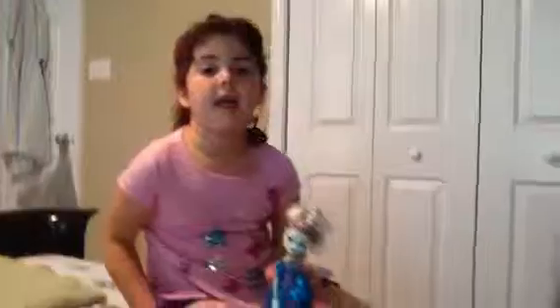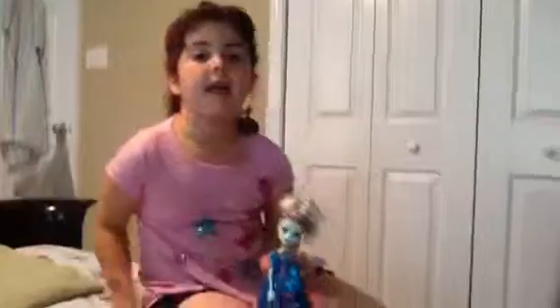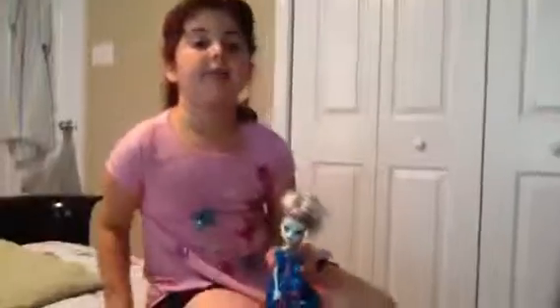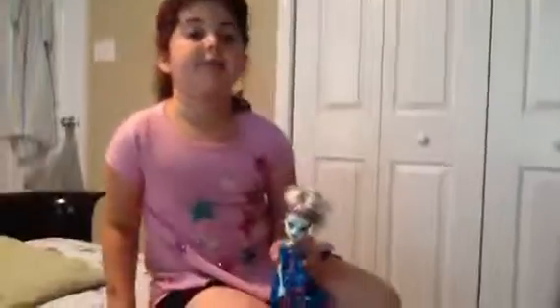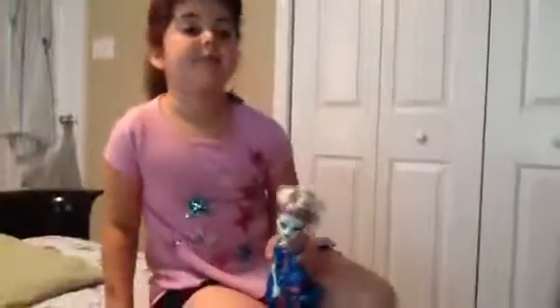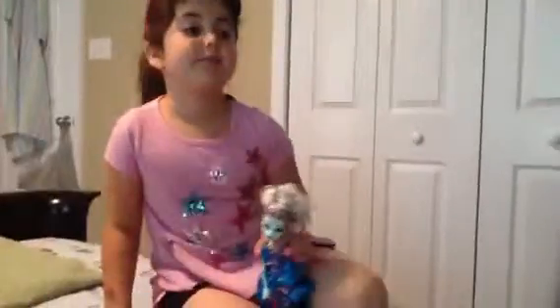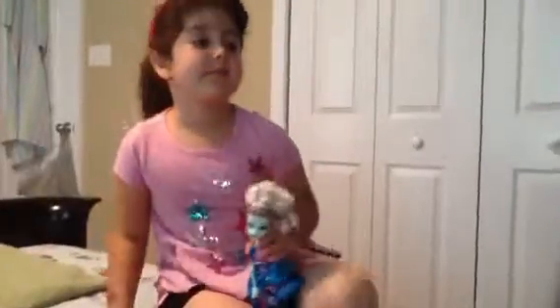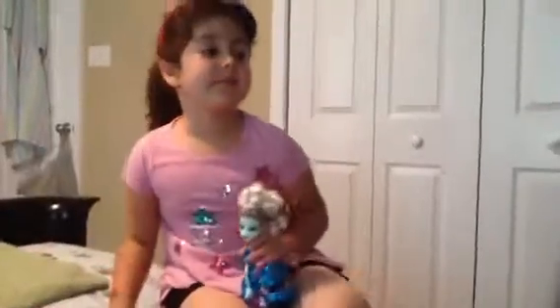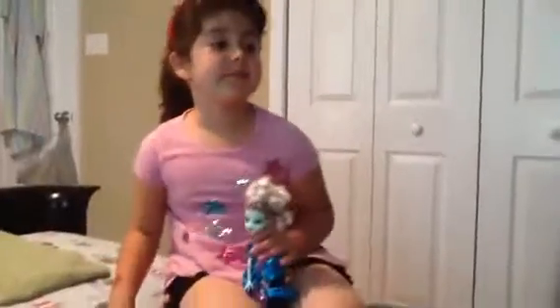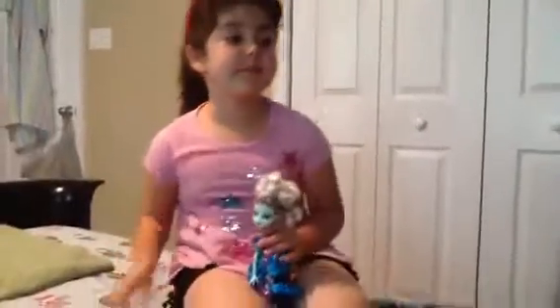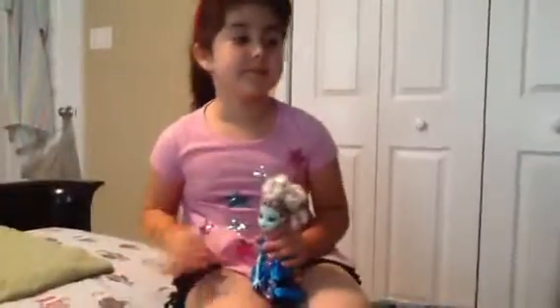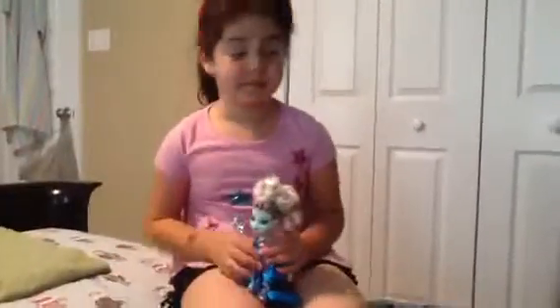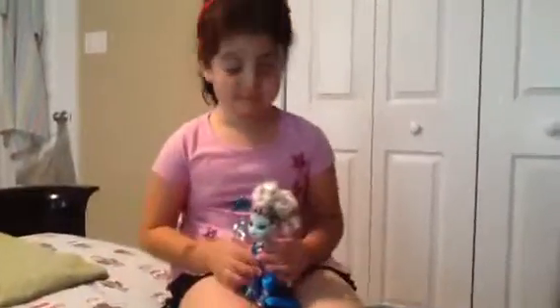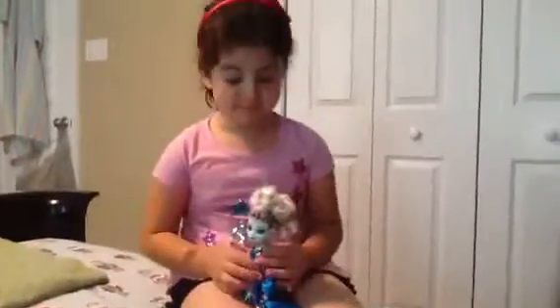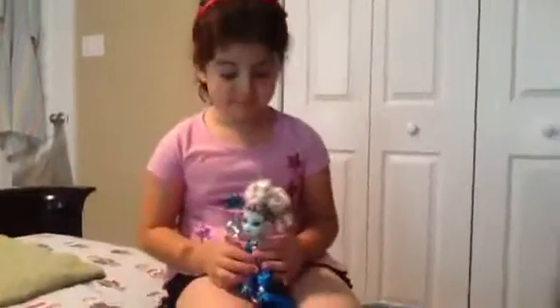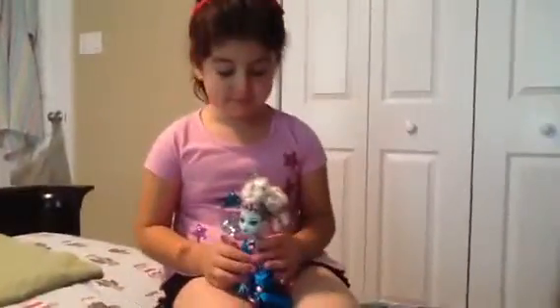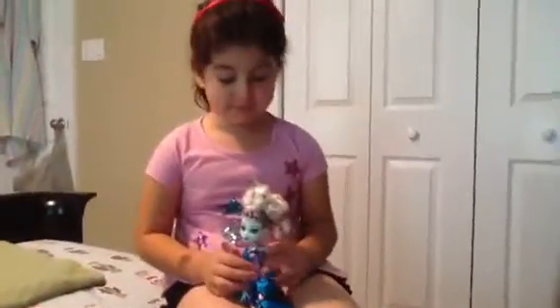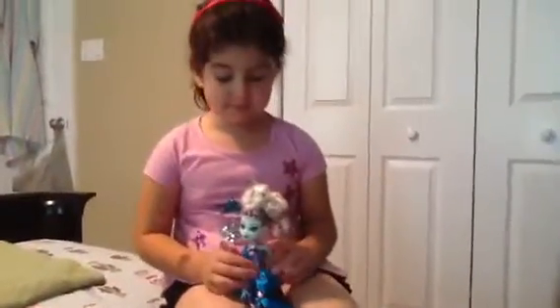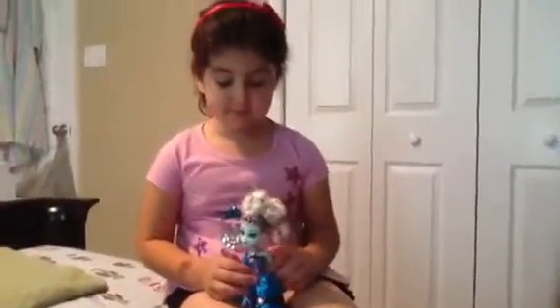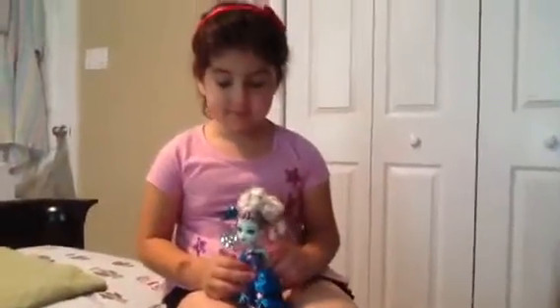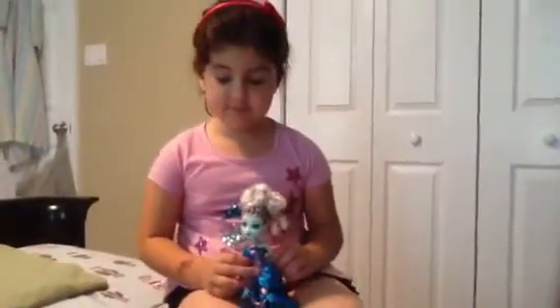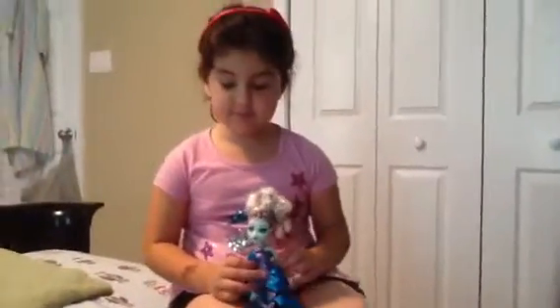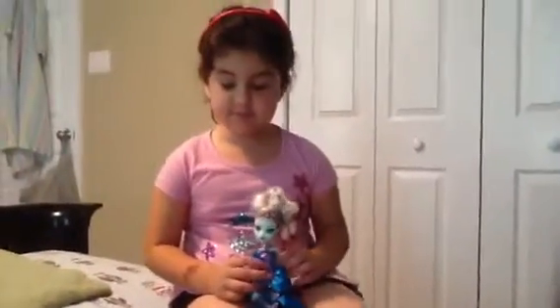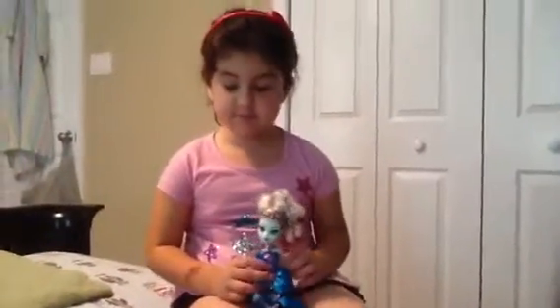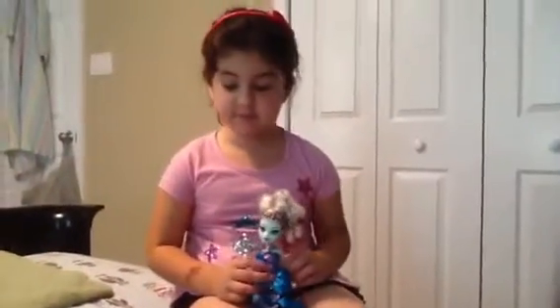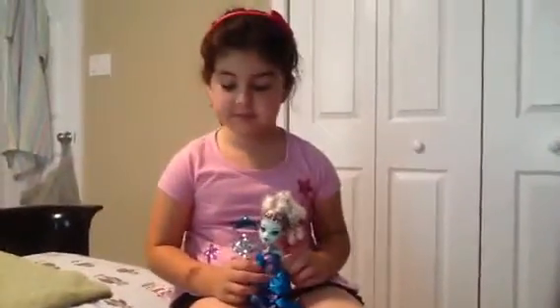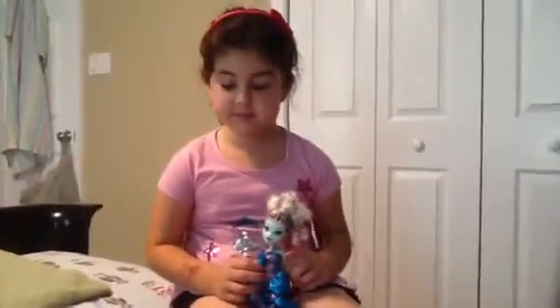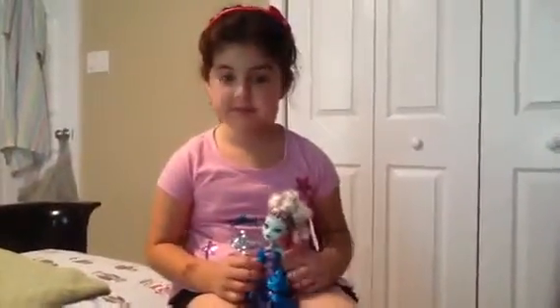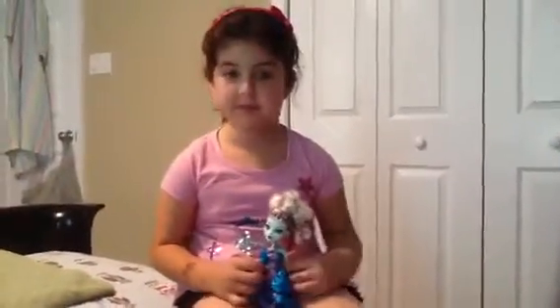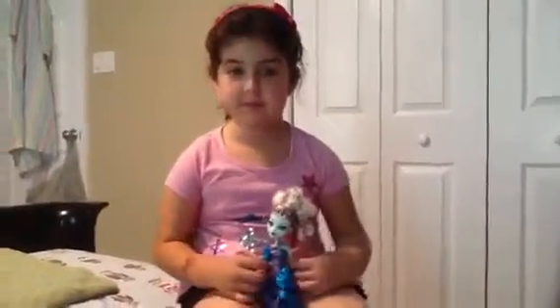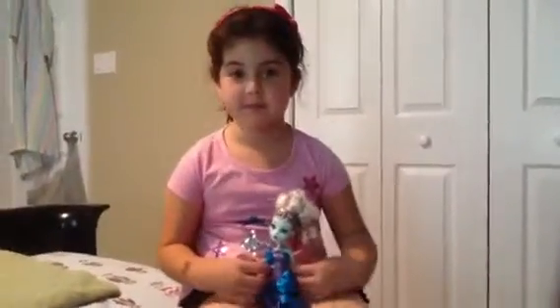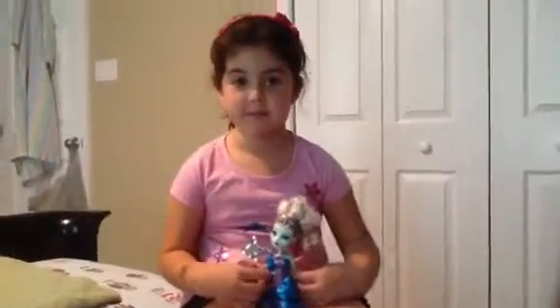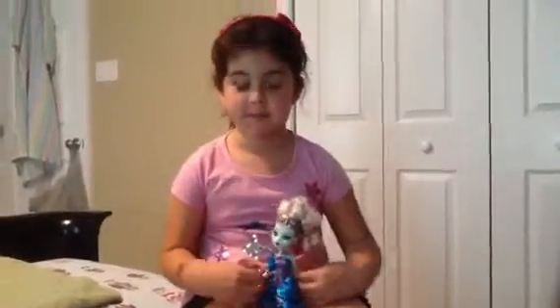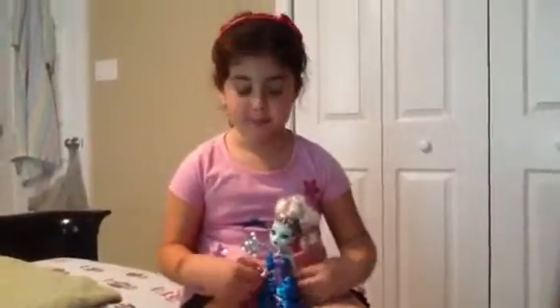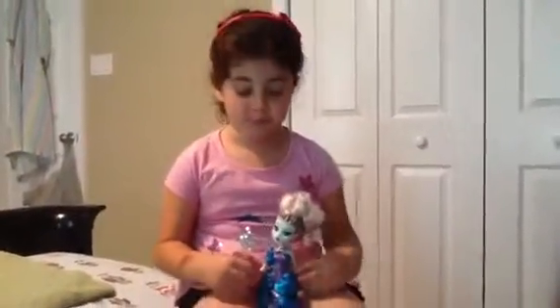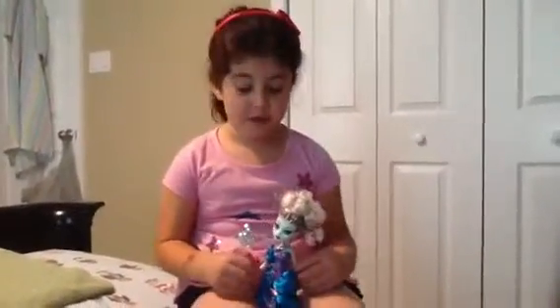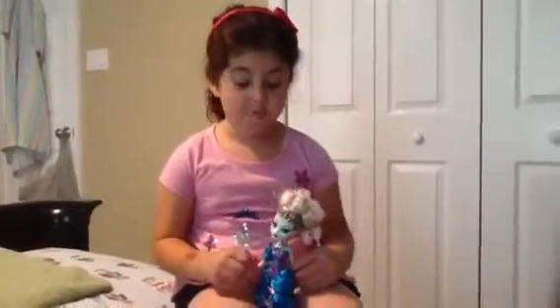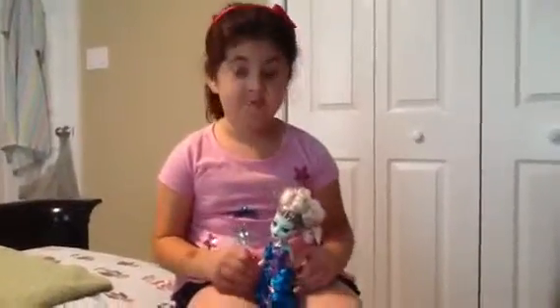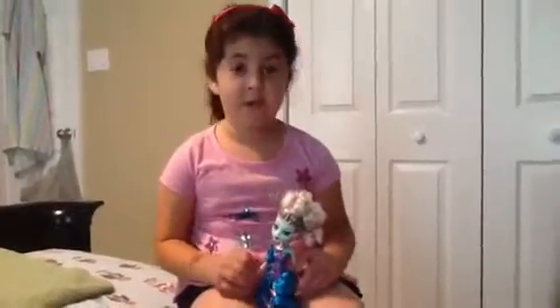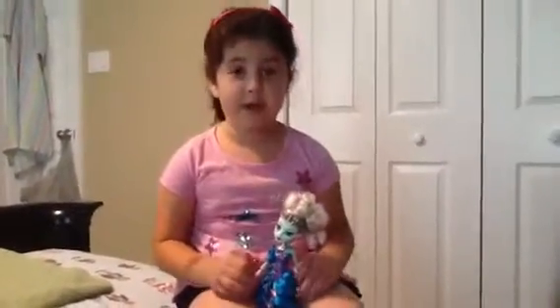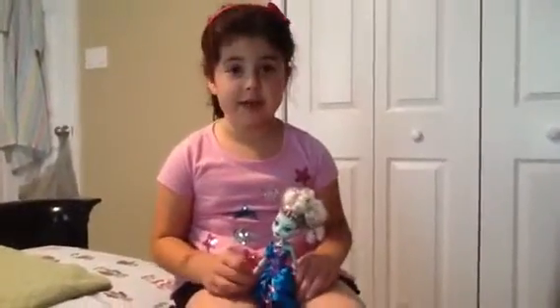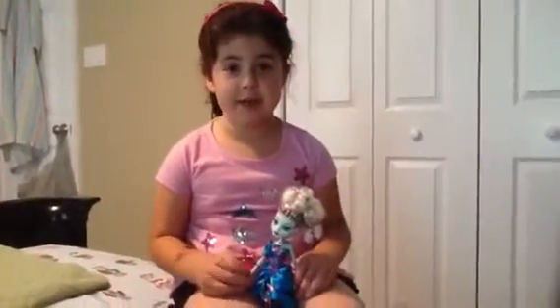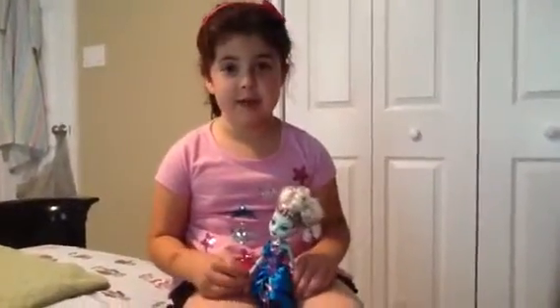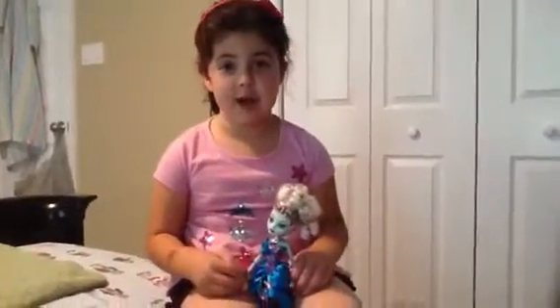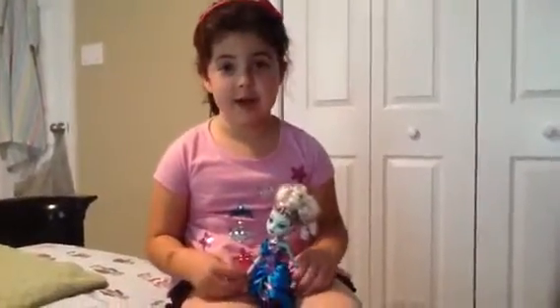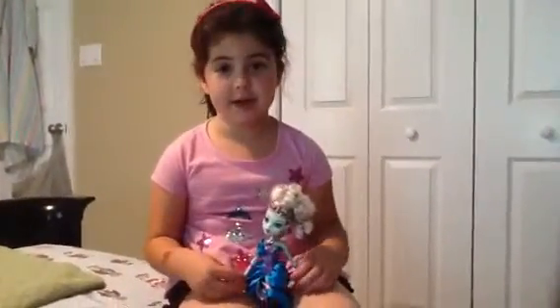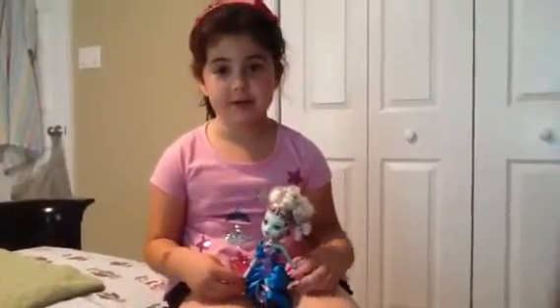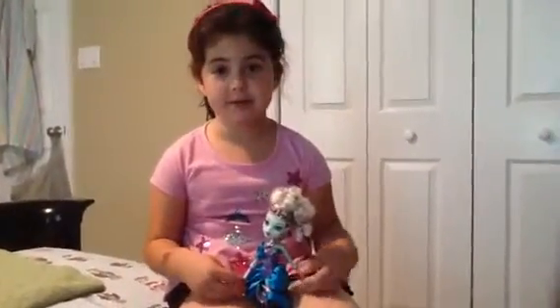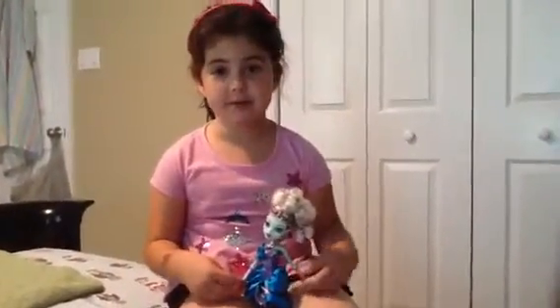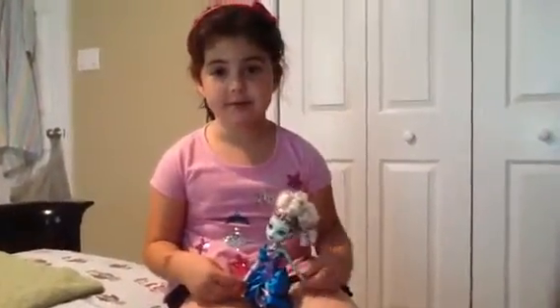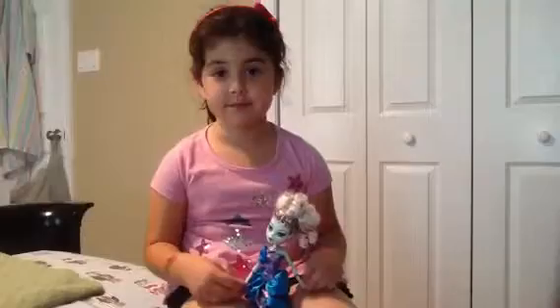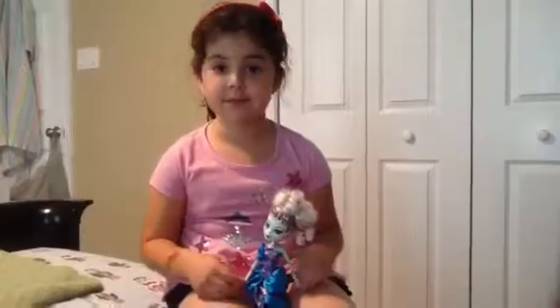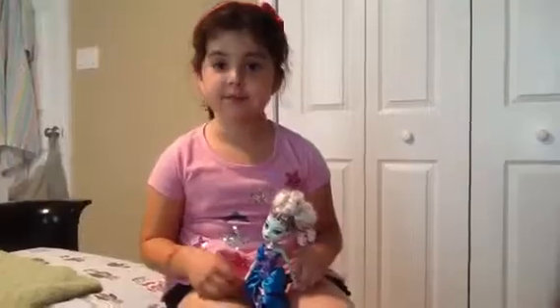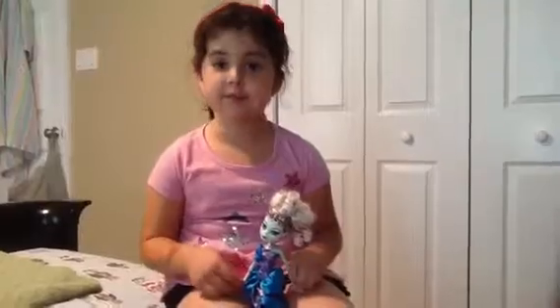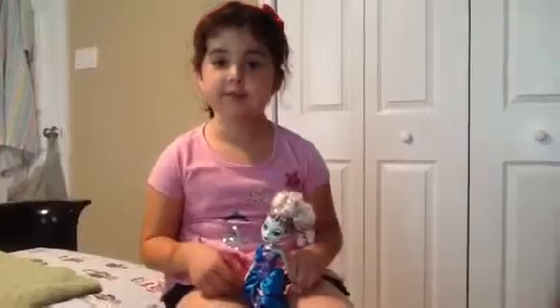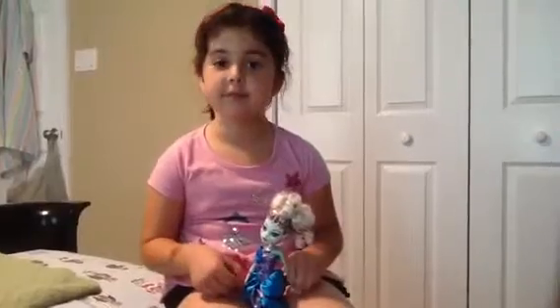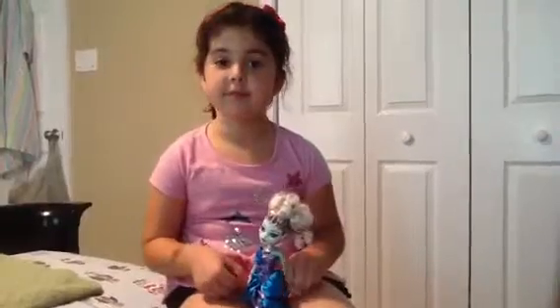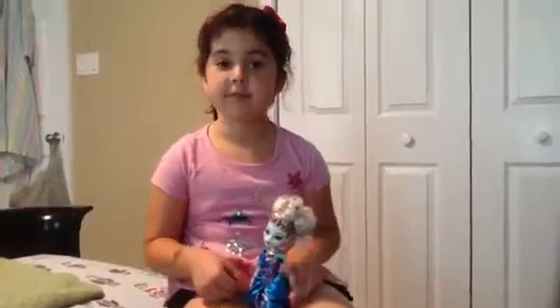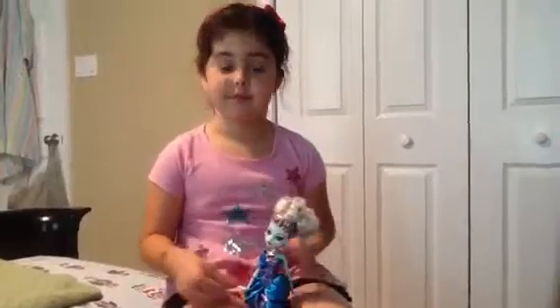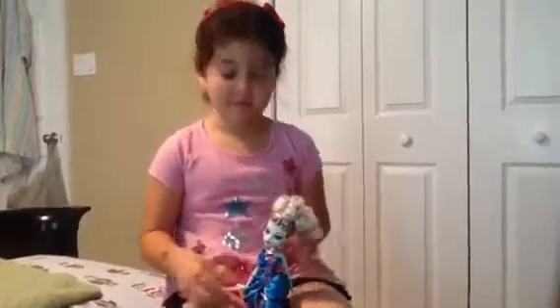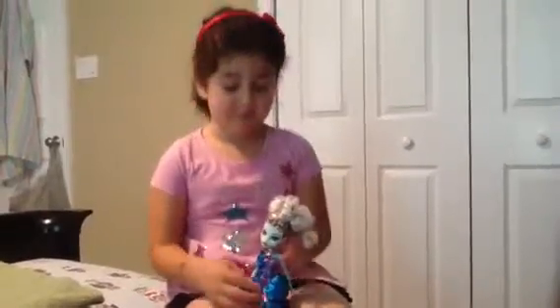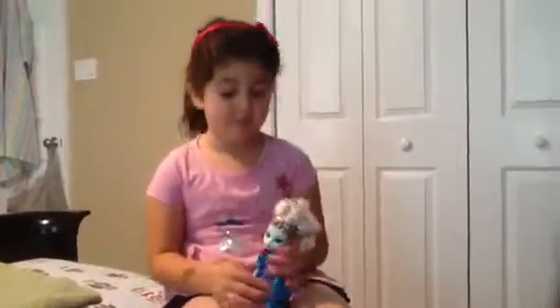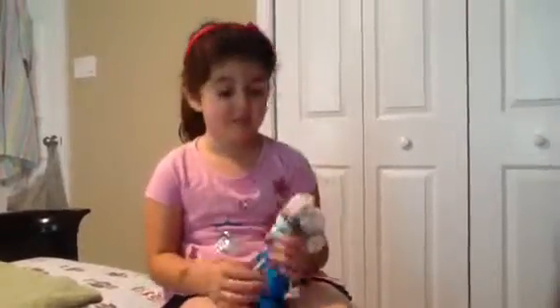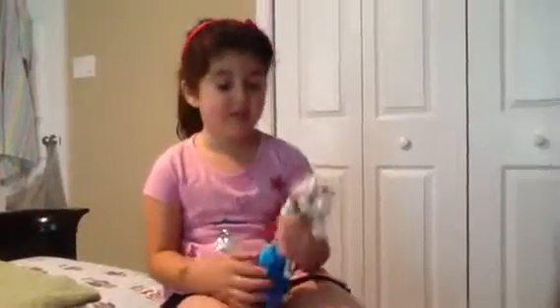You're going to explain your Monster High doll. What's her name? Frankie Stein. Go.